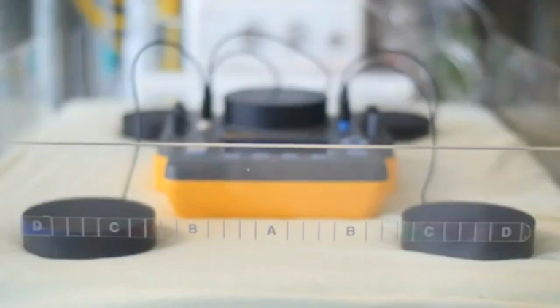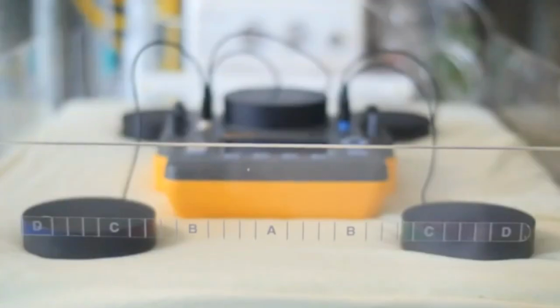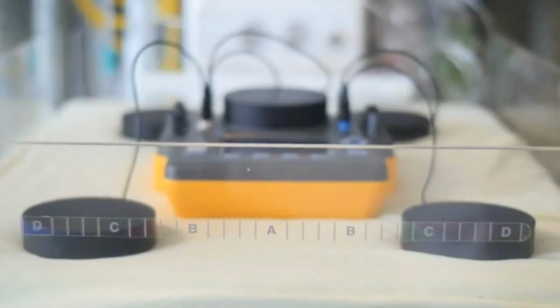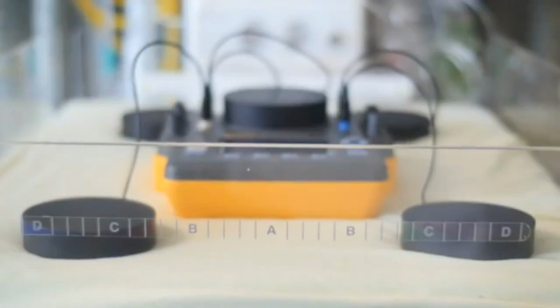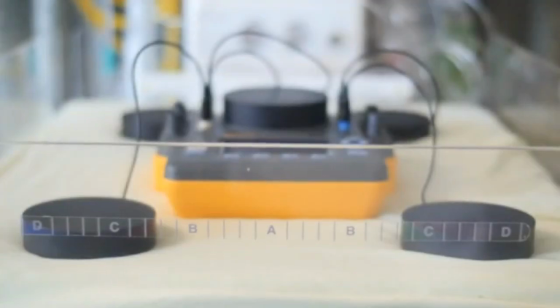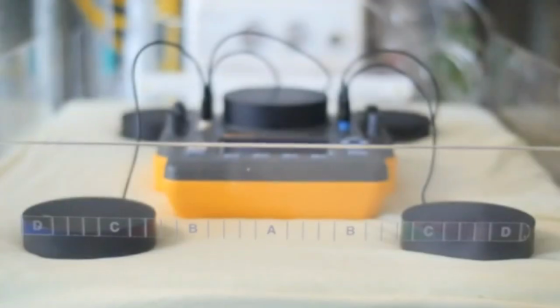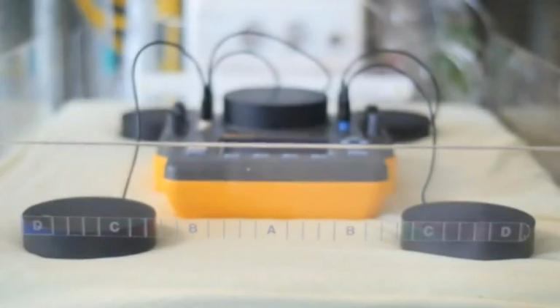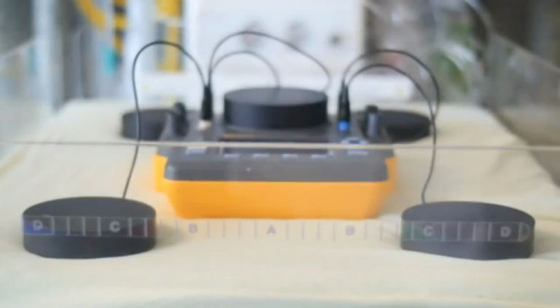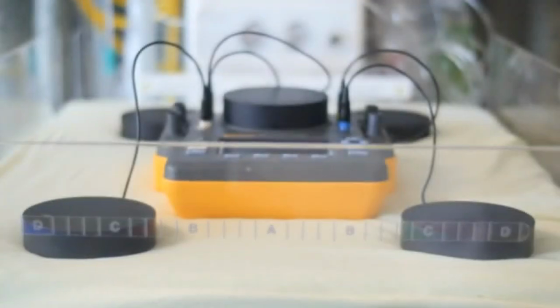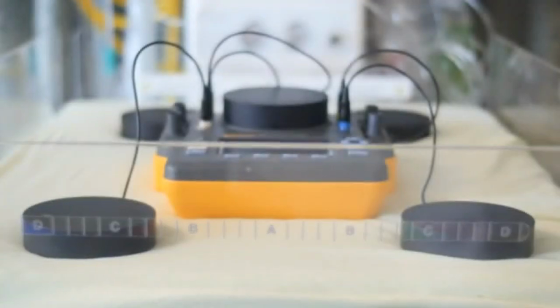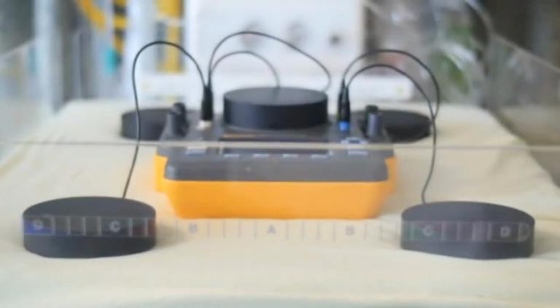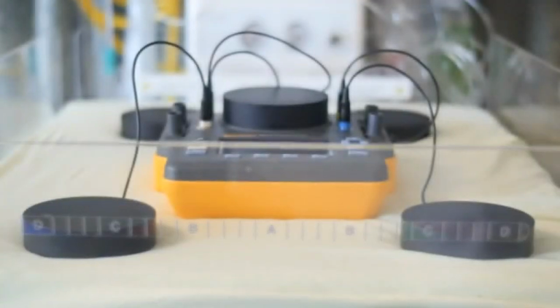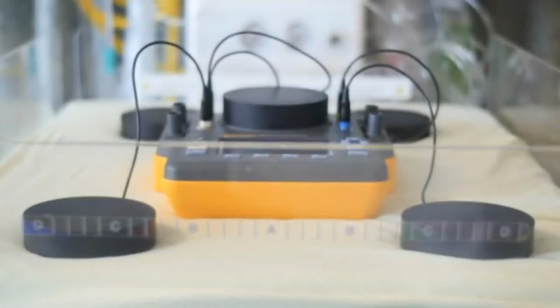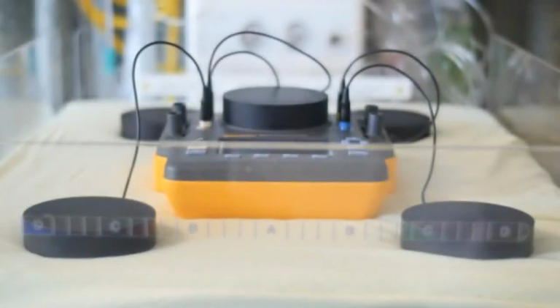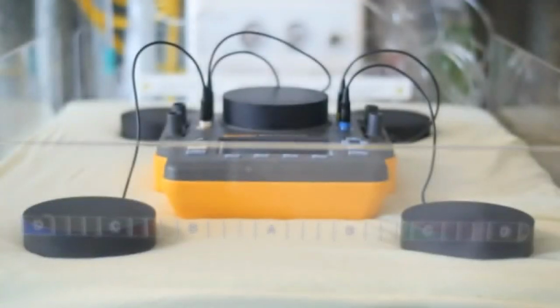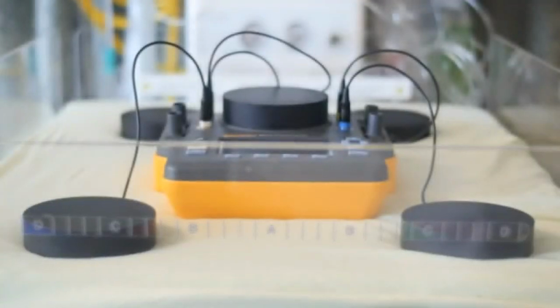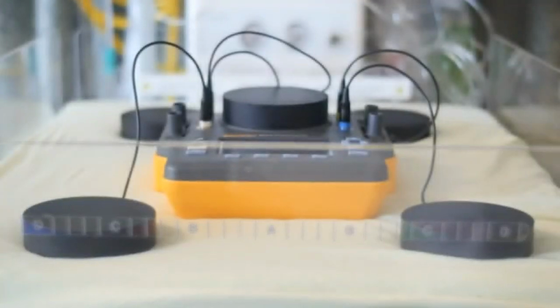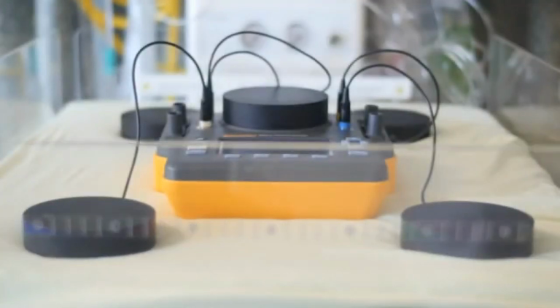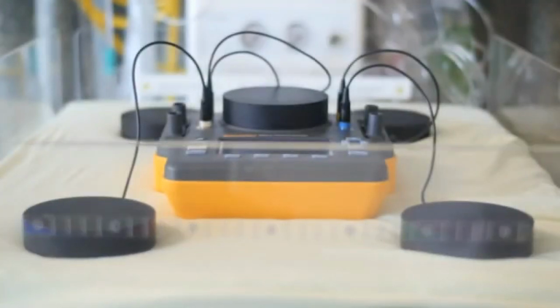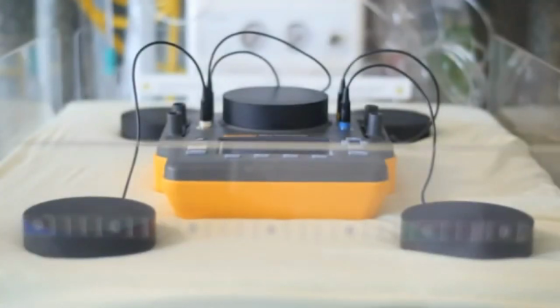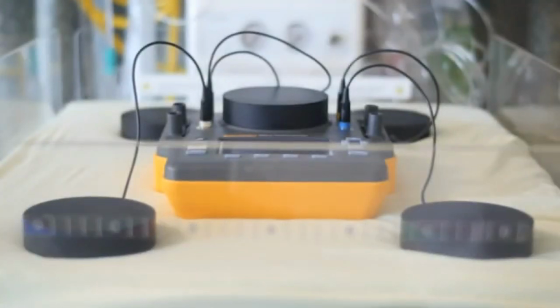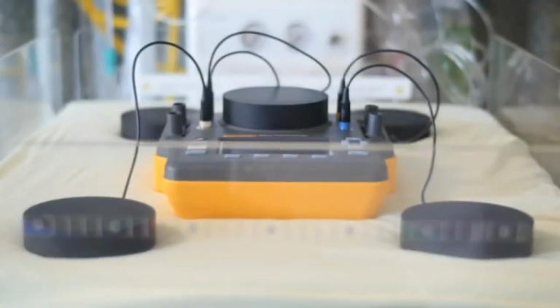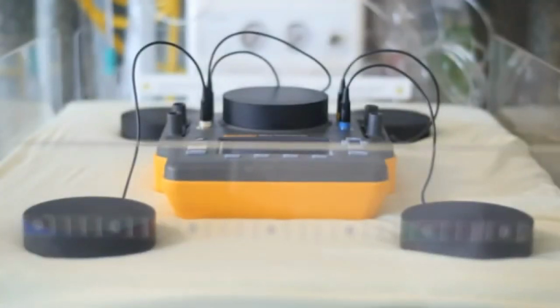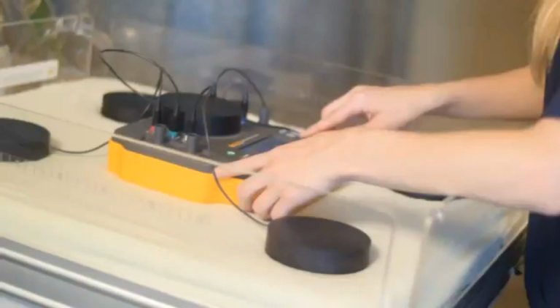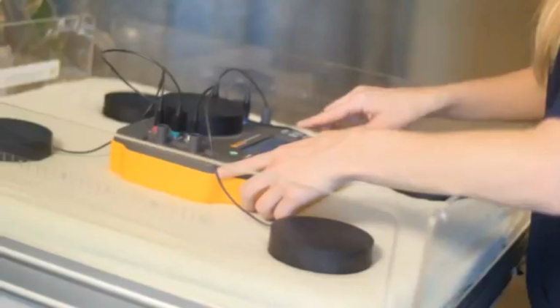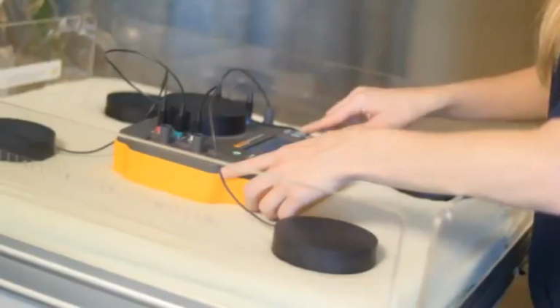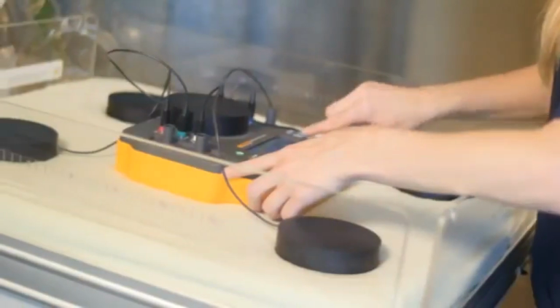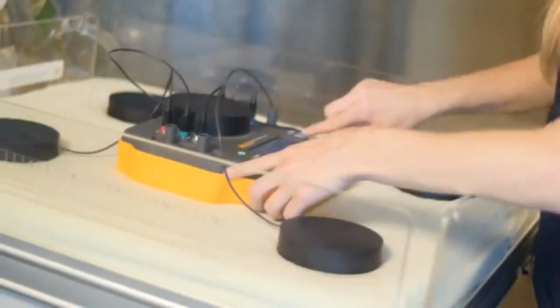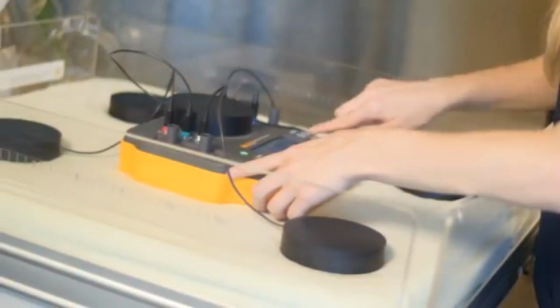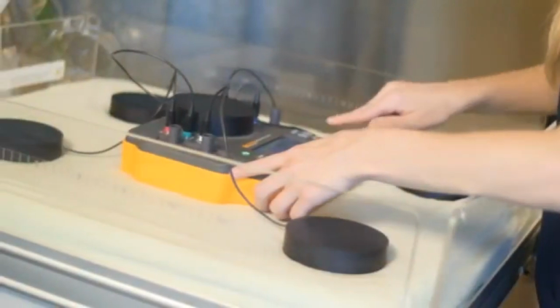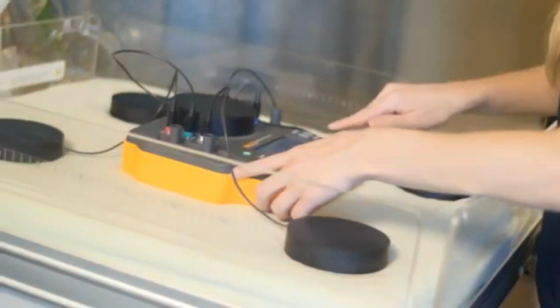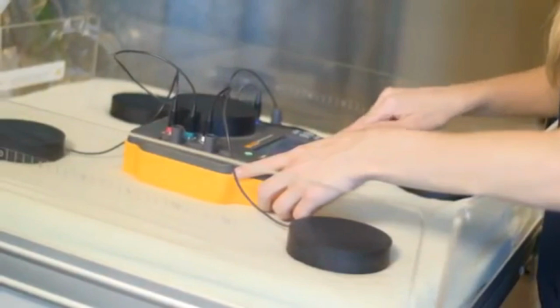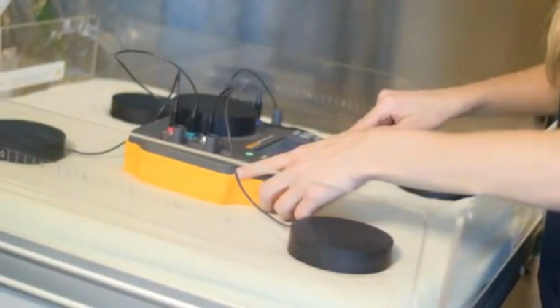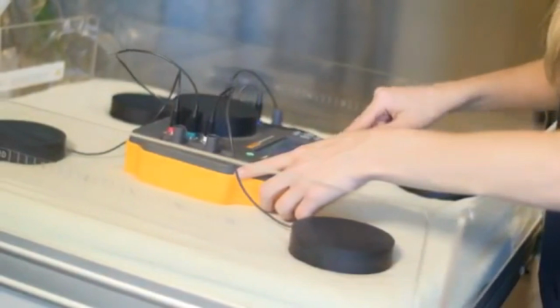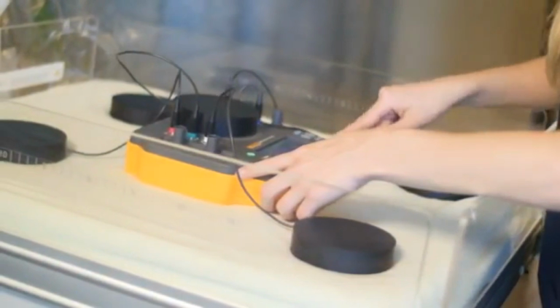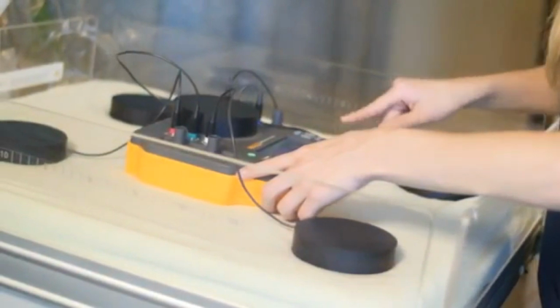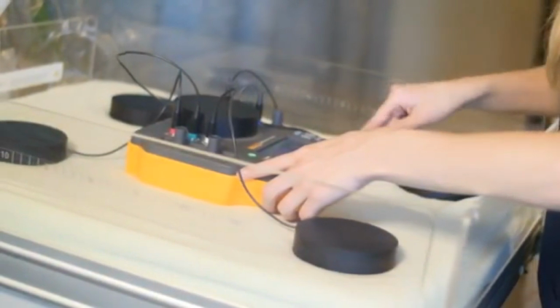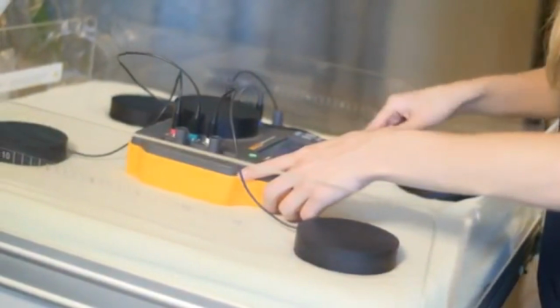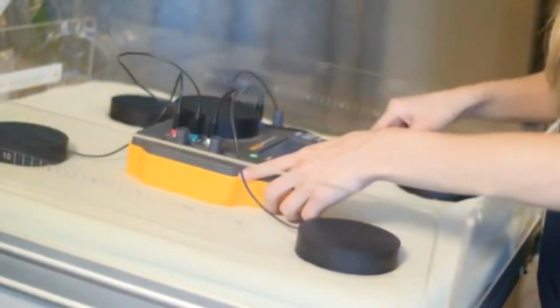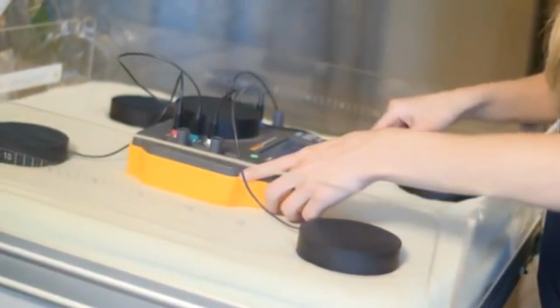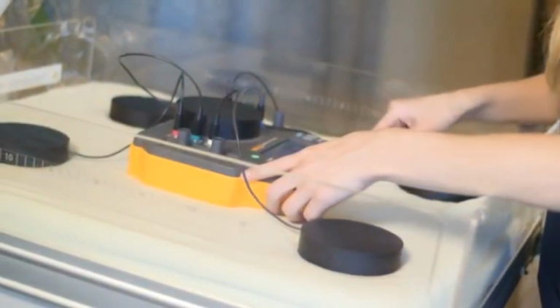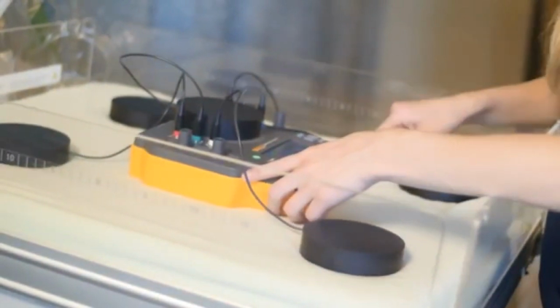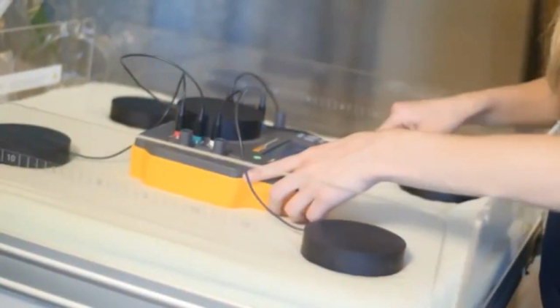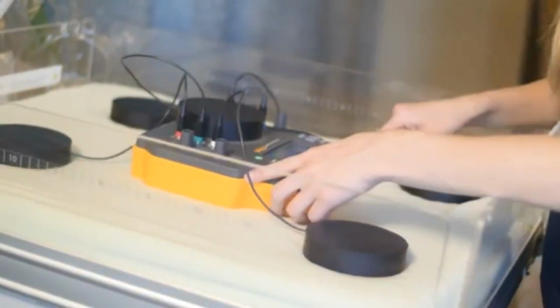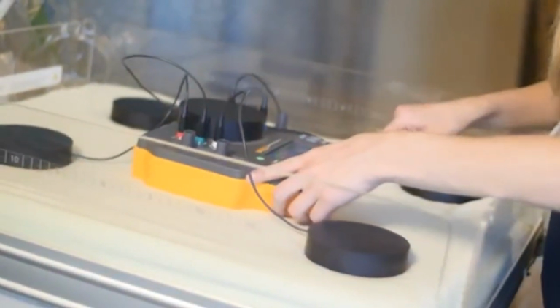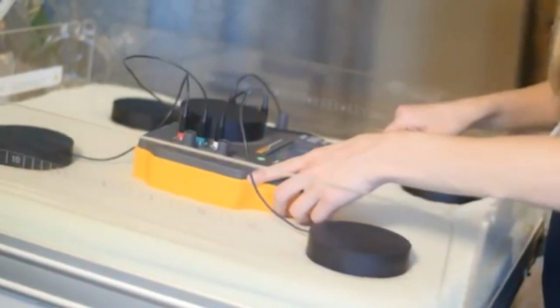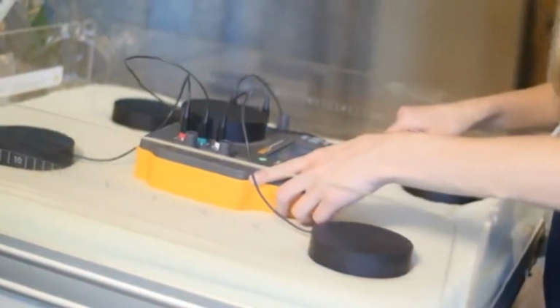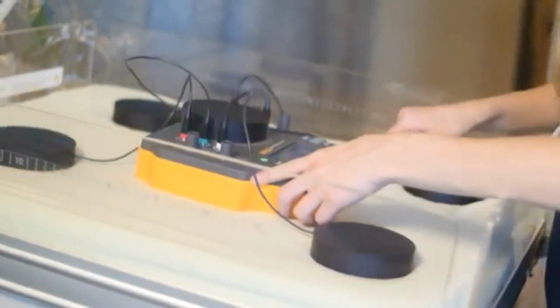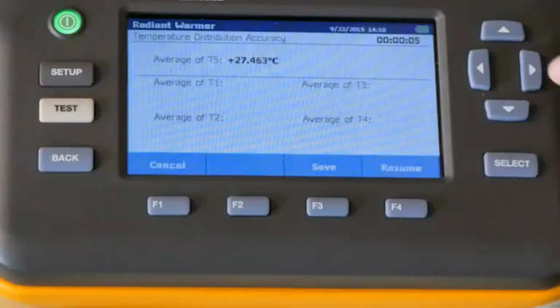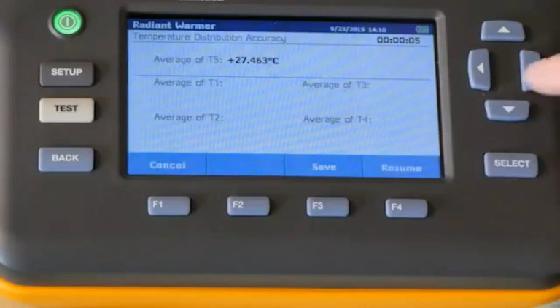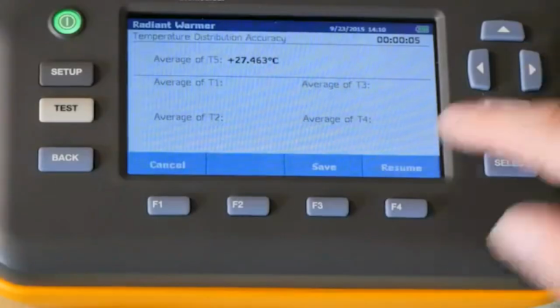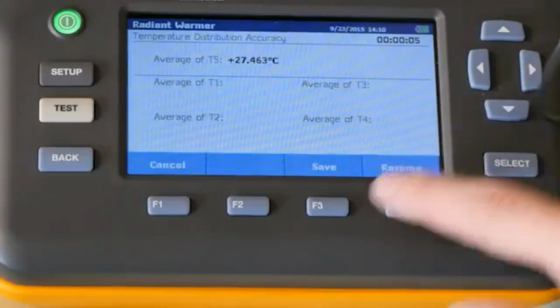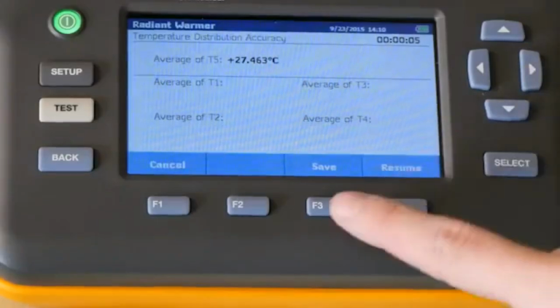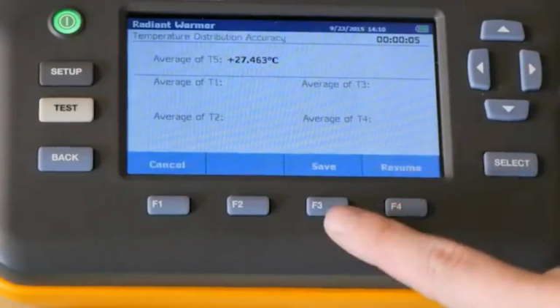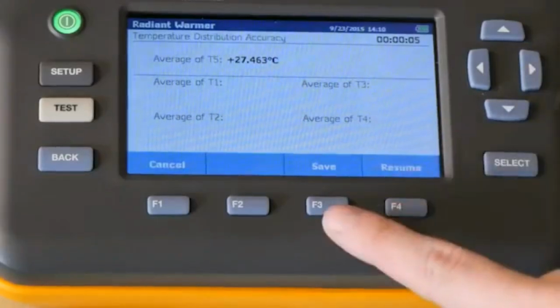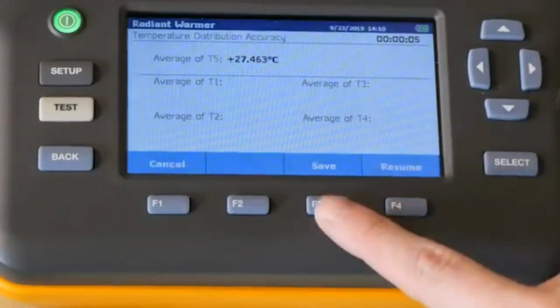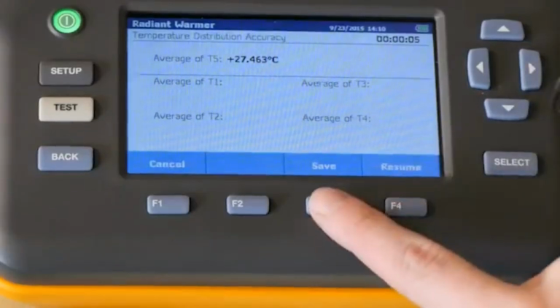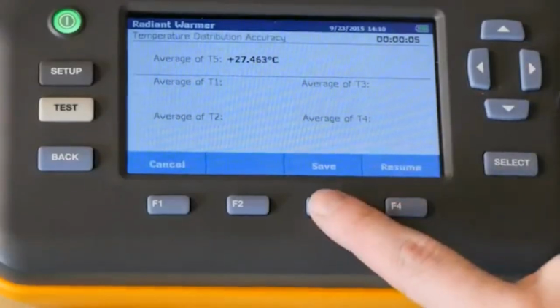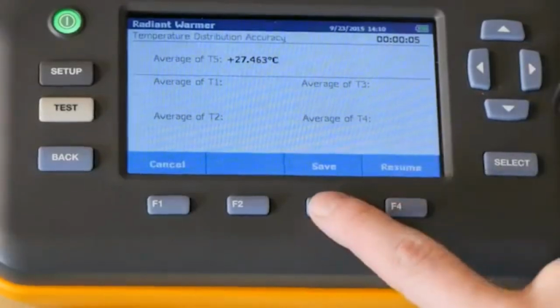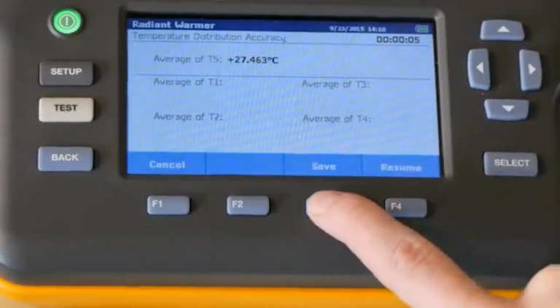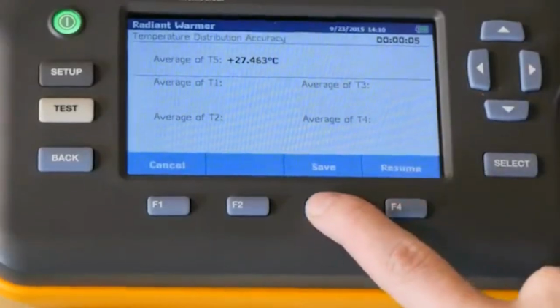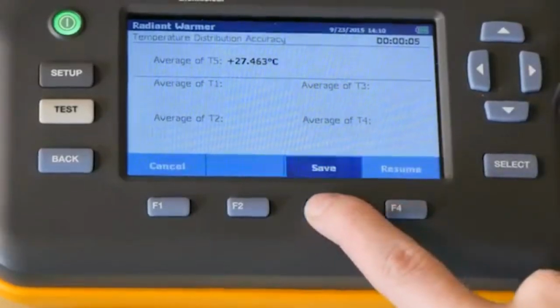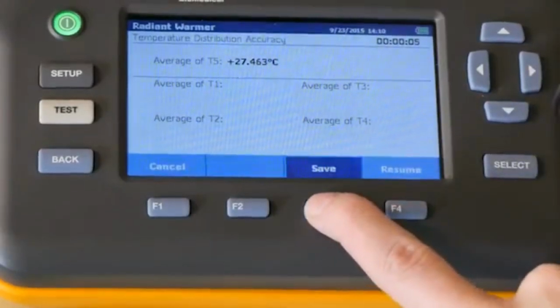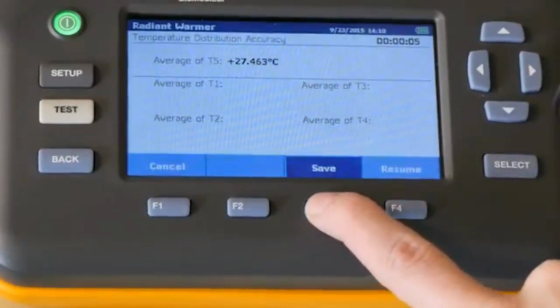Once an incubator reaches a steady temperature, it takes just 15 minutes to conduct a sequence of tests, which can be customized and stored in the analyzer.